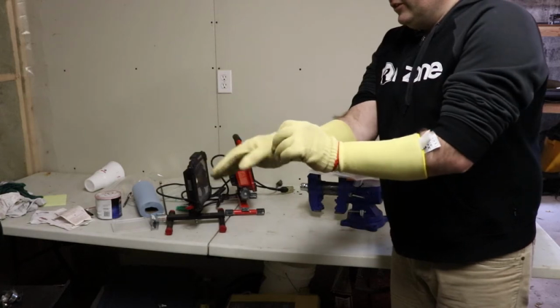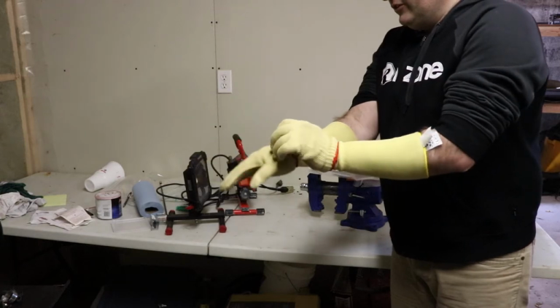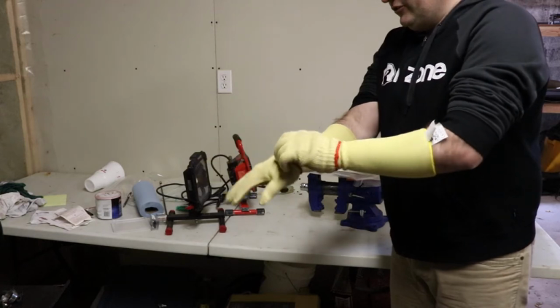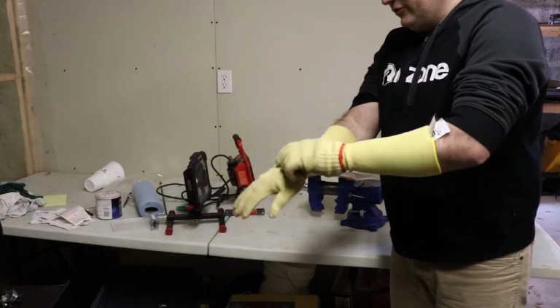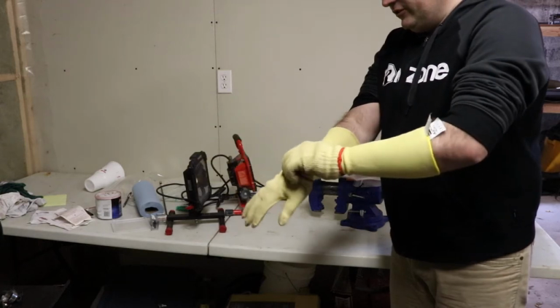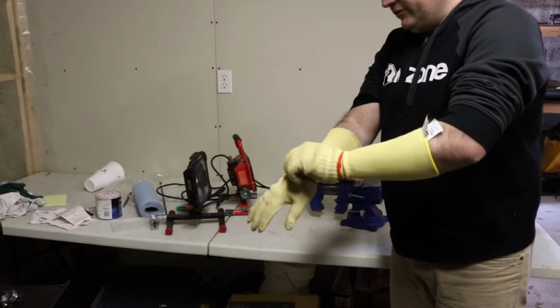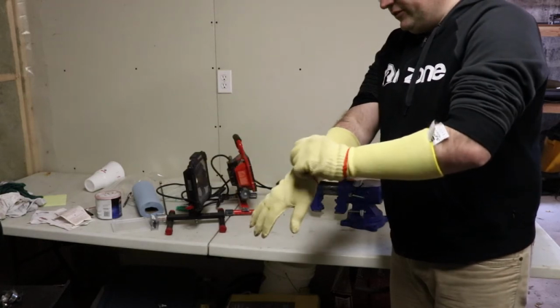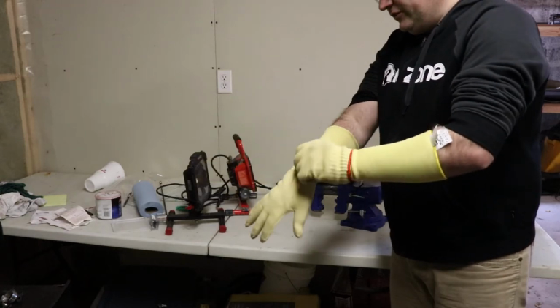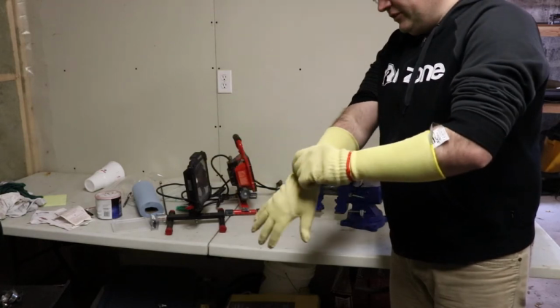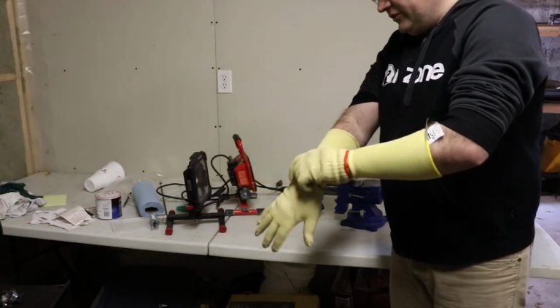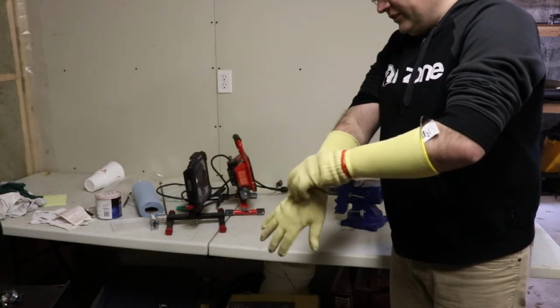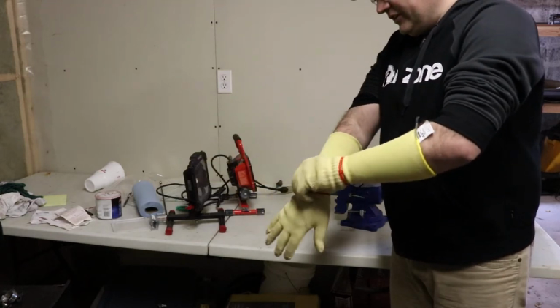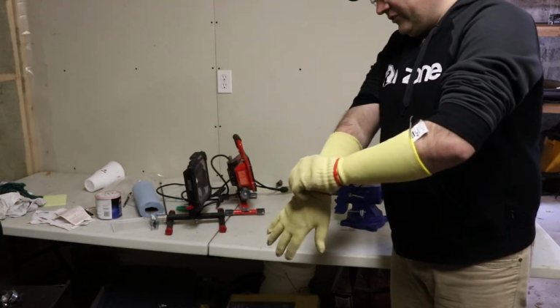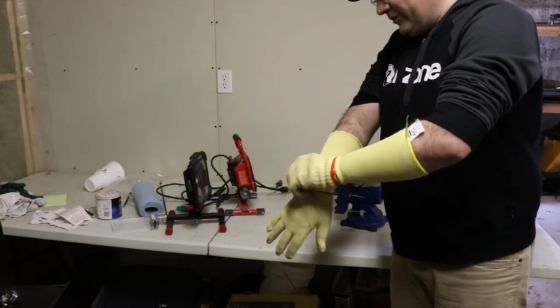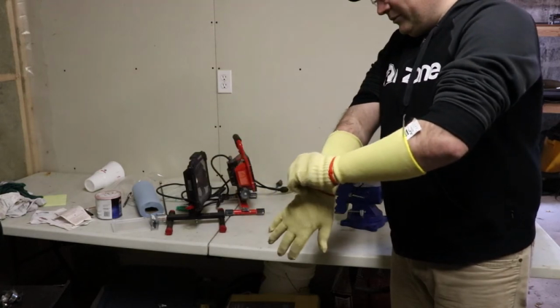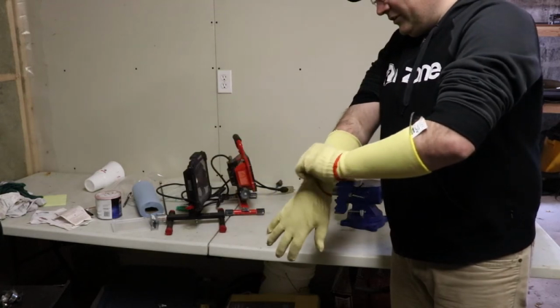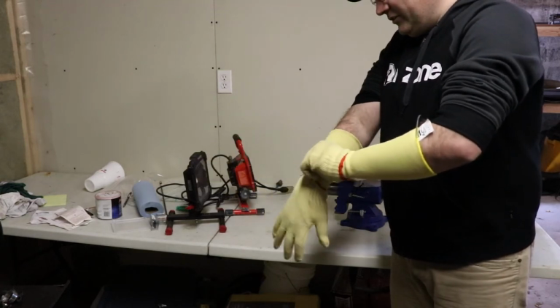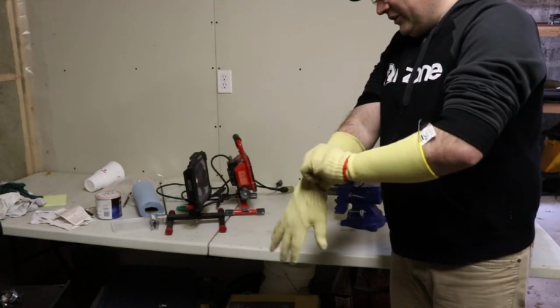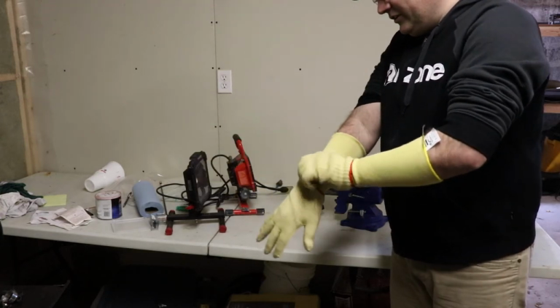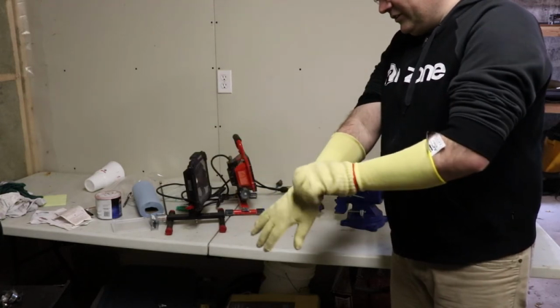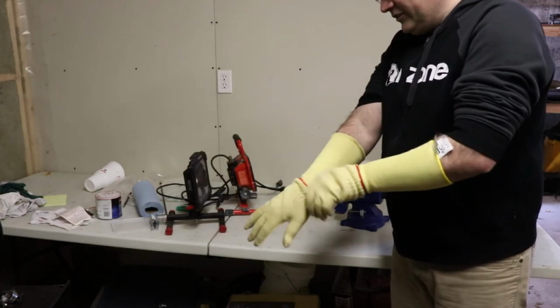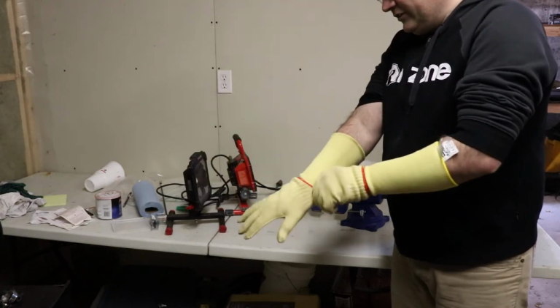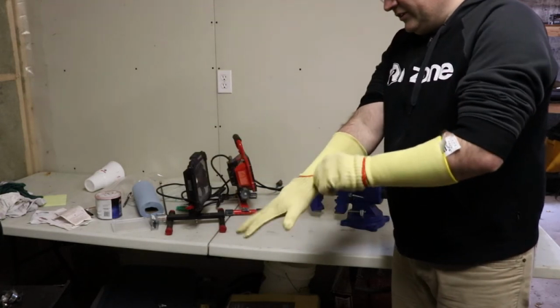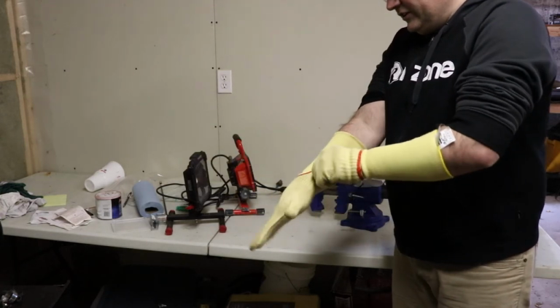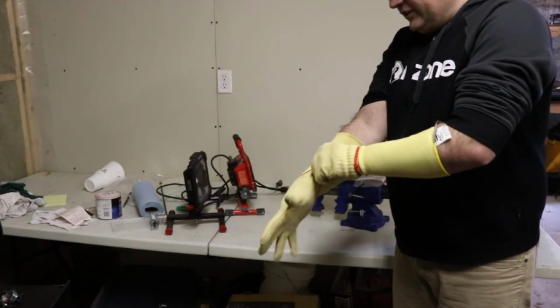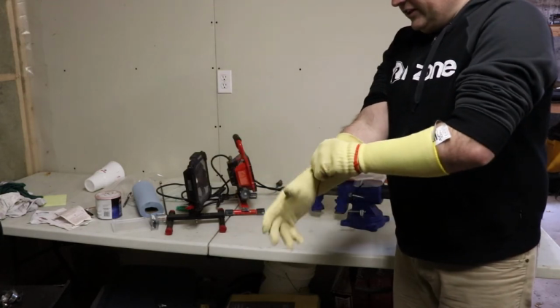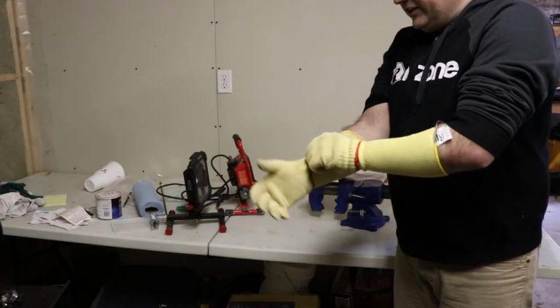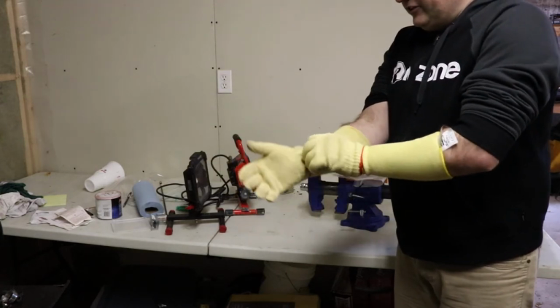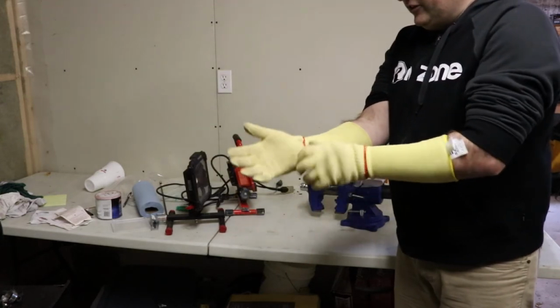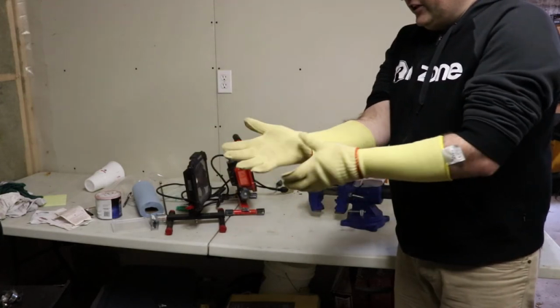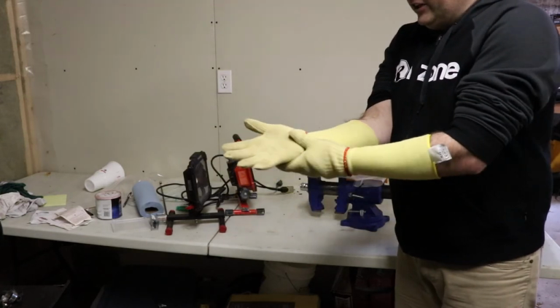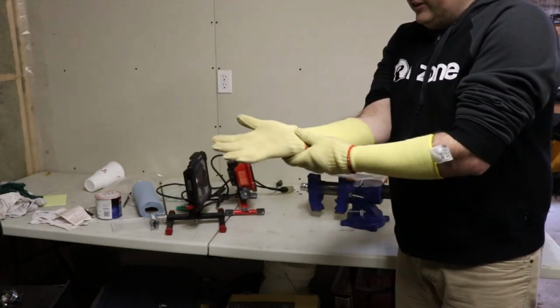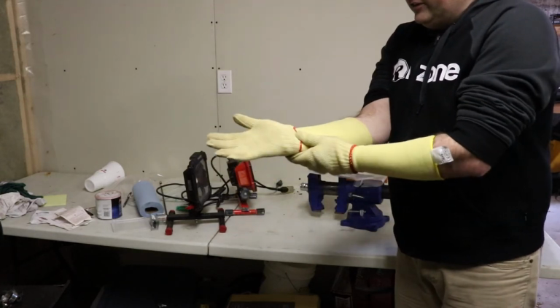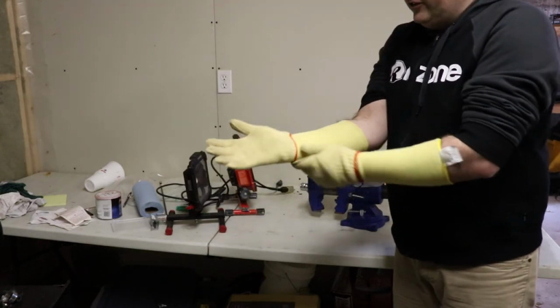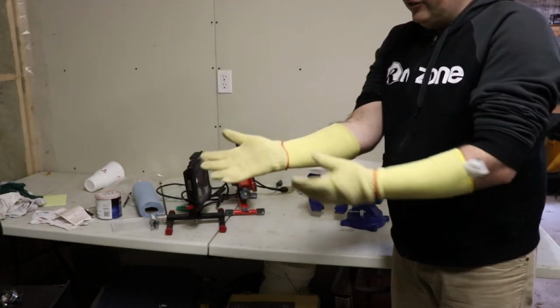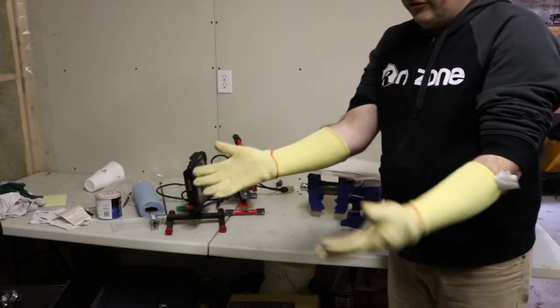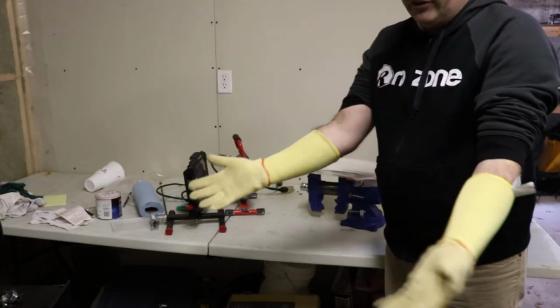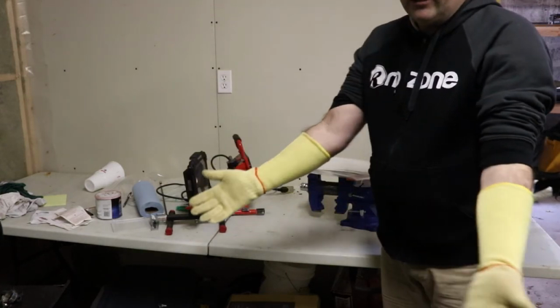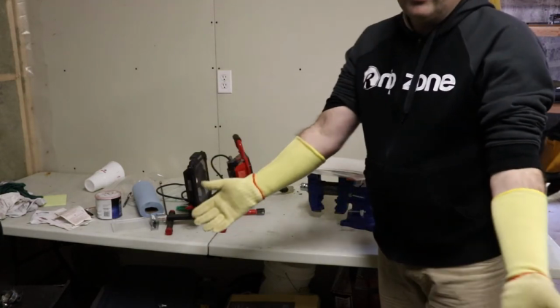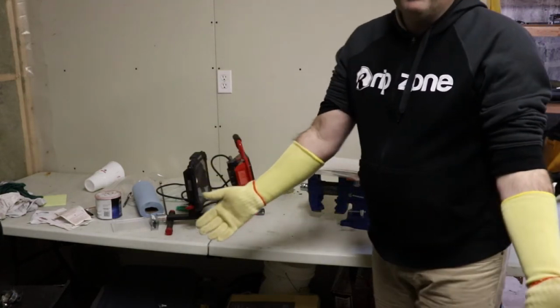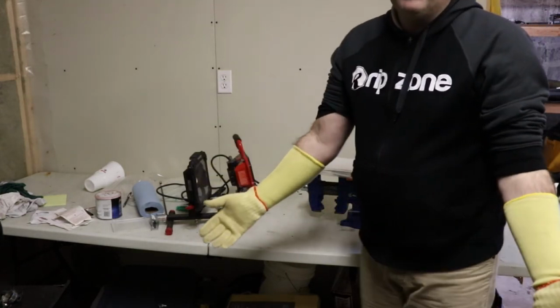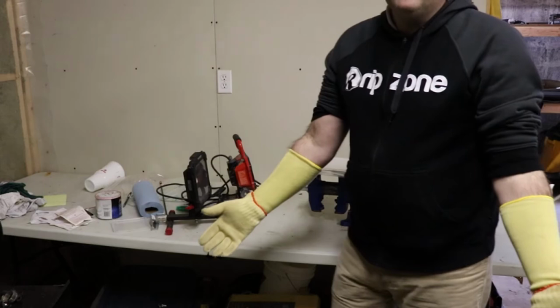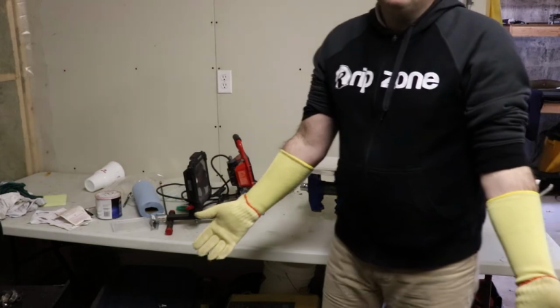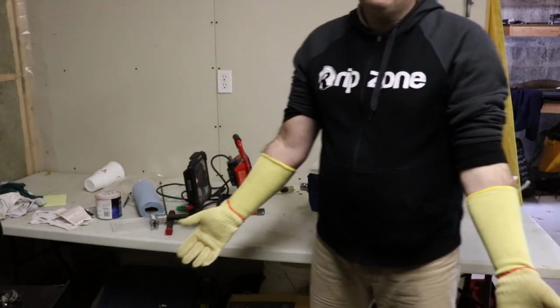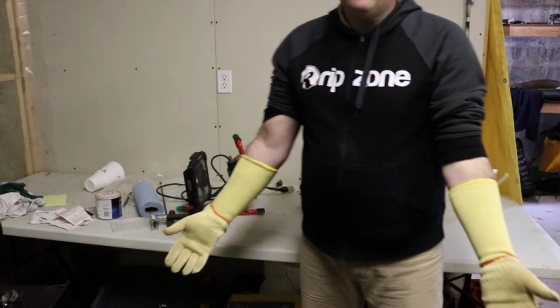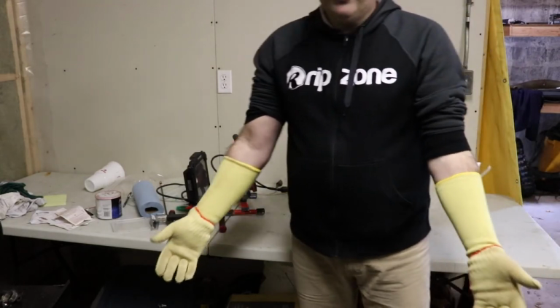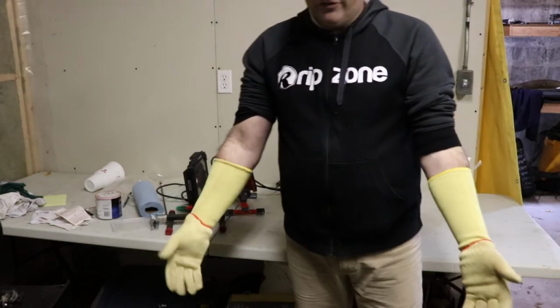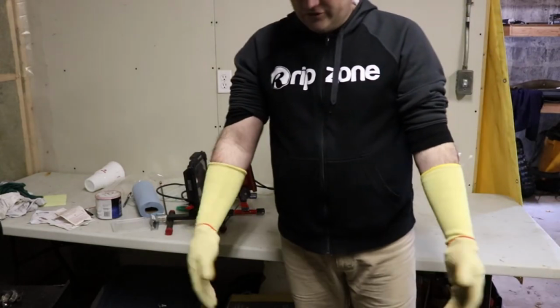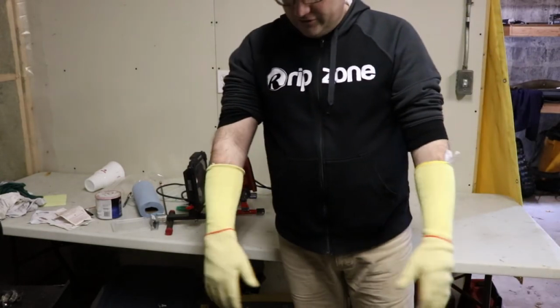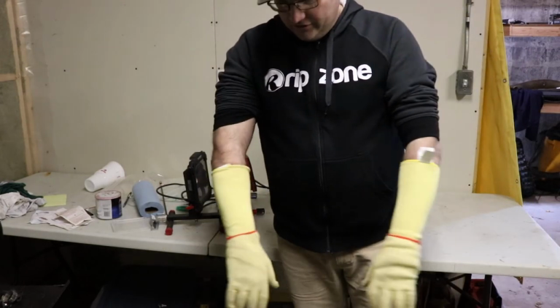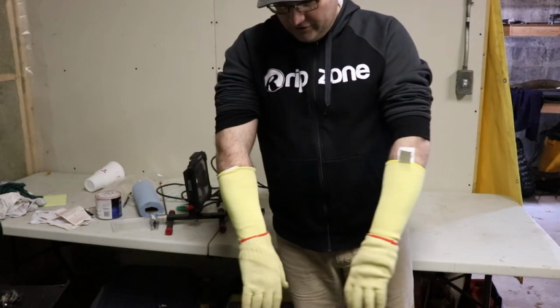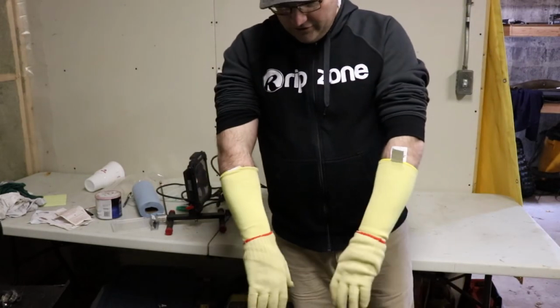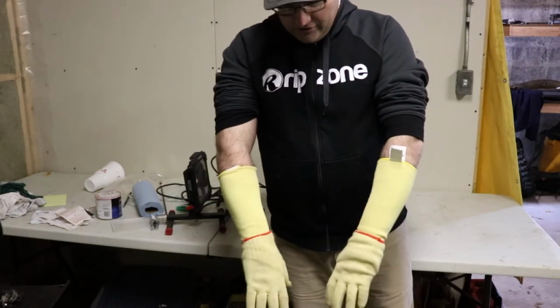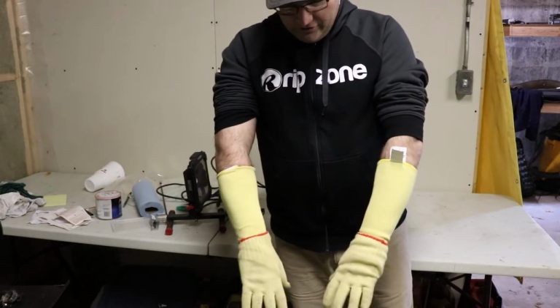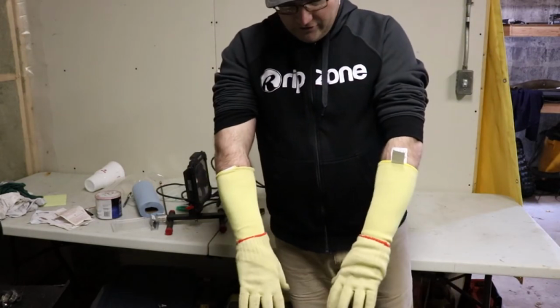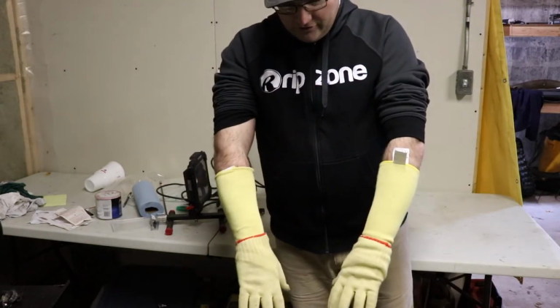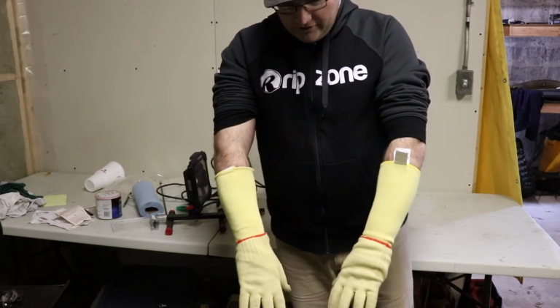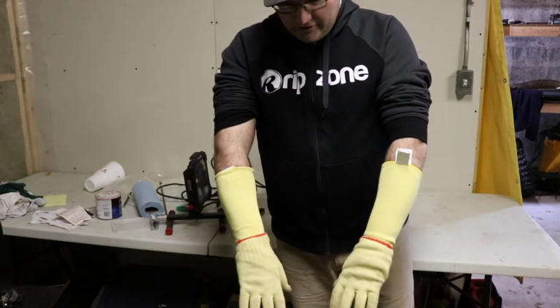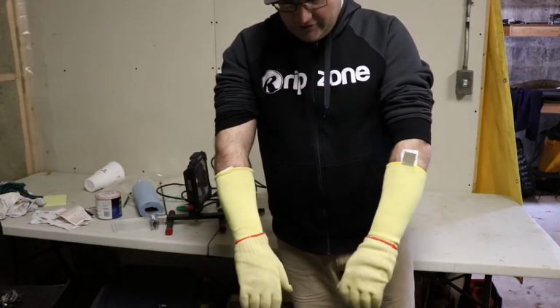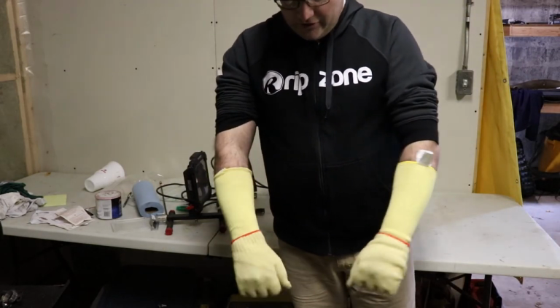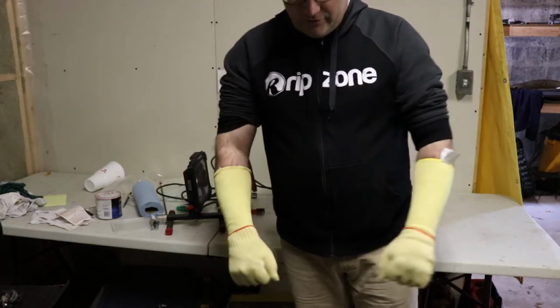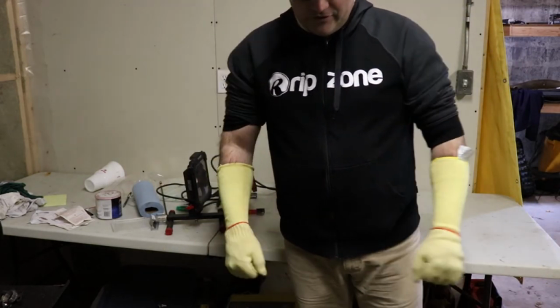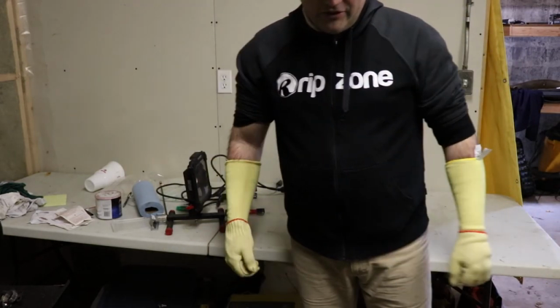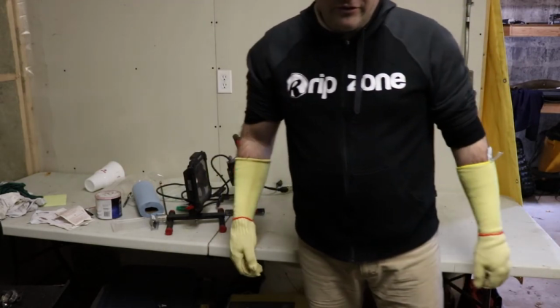So if you need to get something done and it's hot, this is a pretty good solution. Thanks for watching.